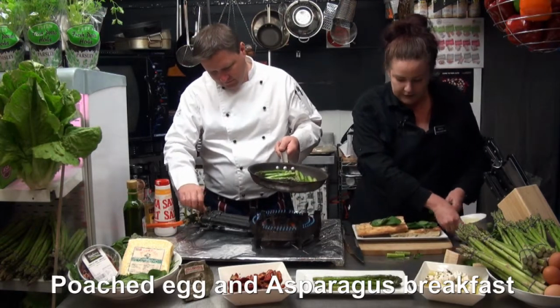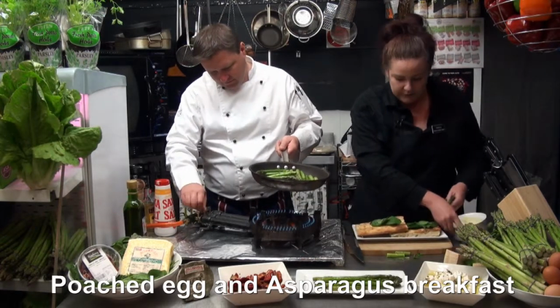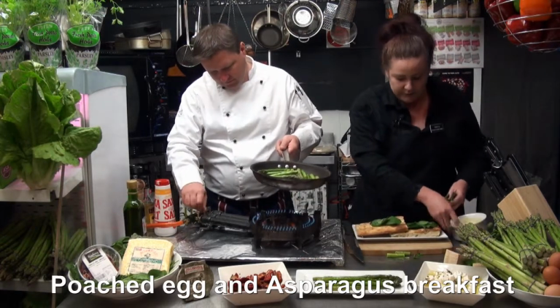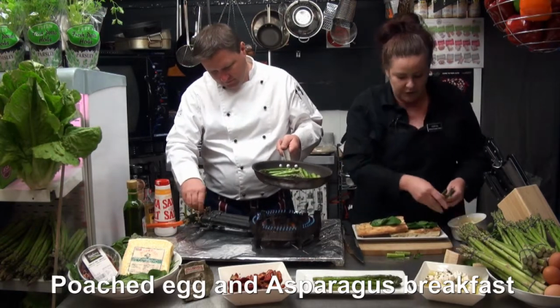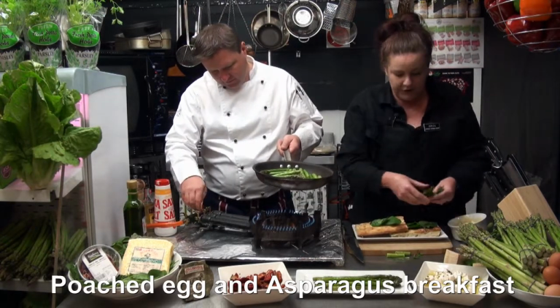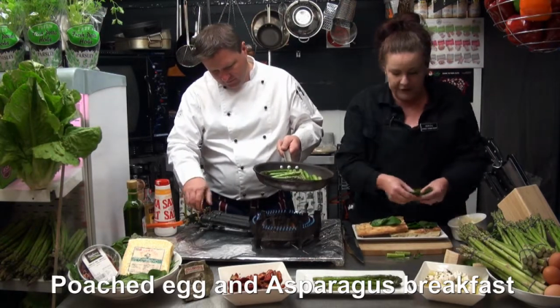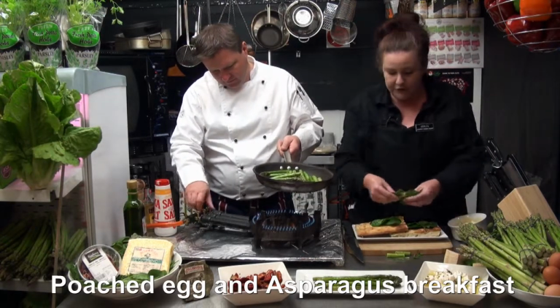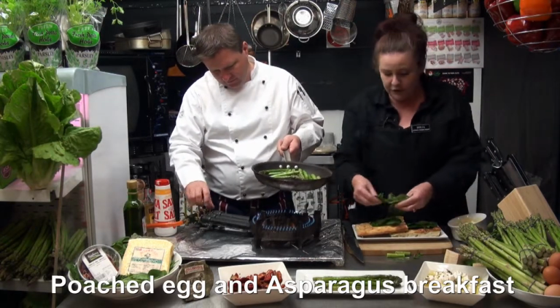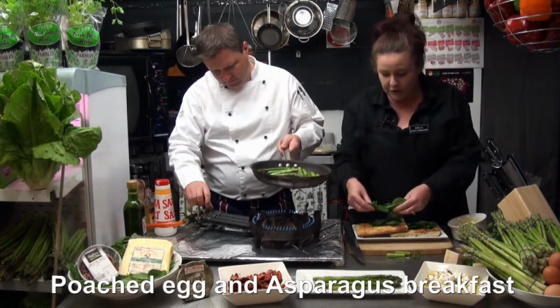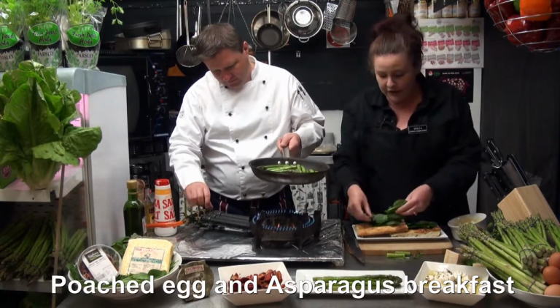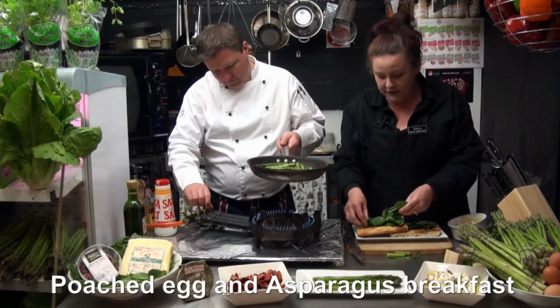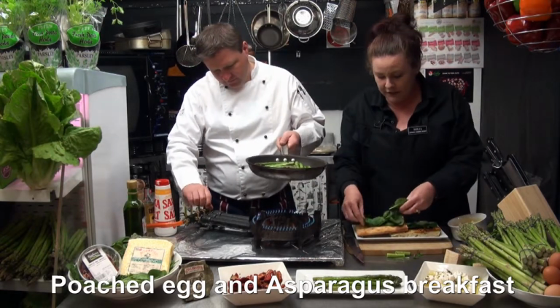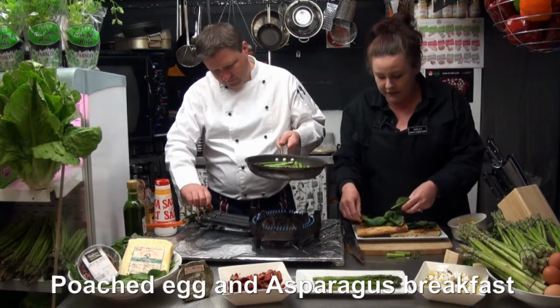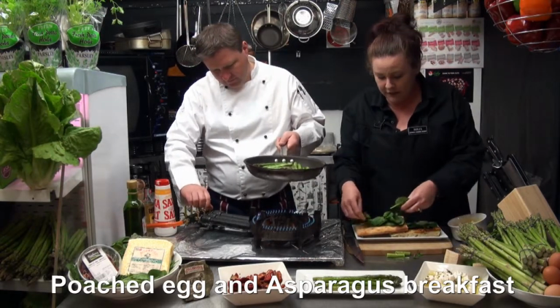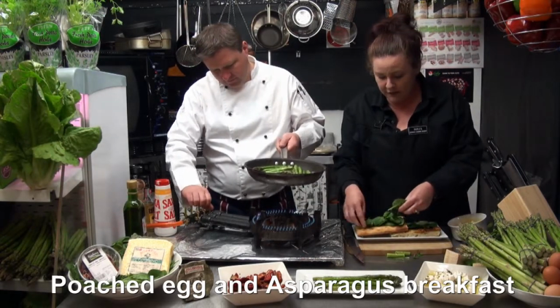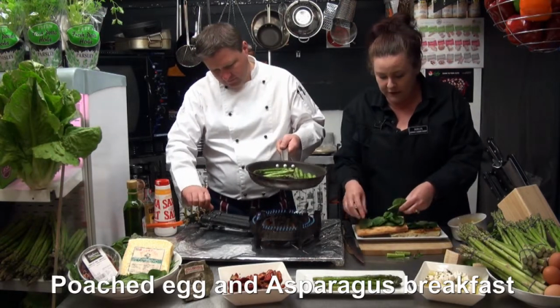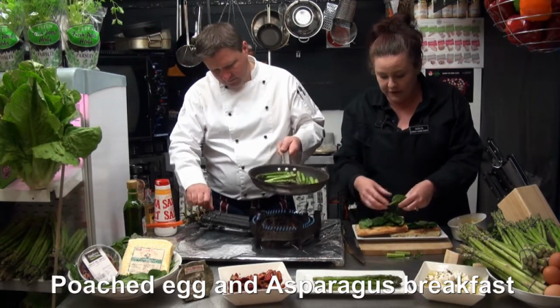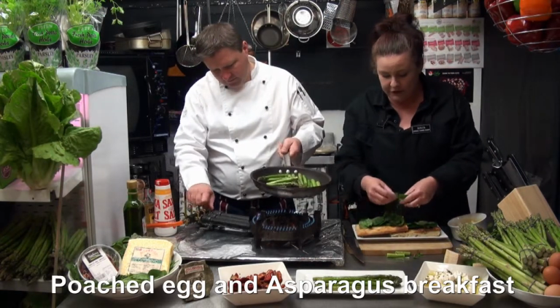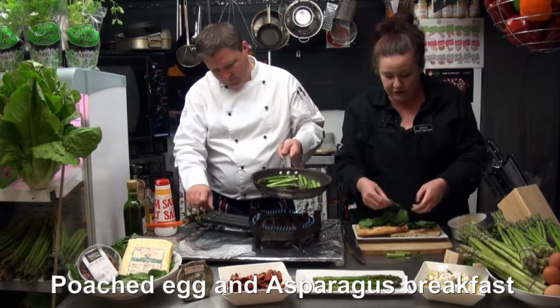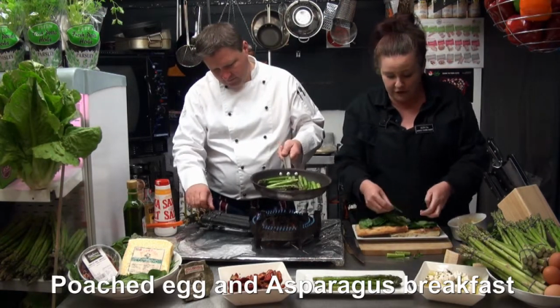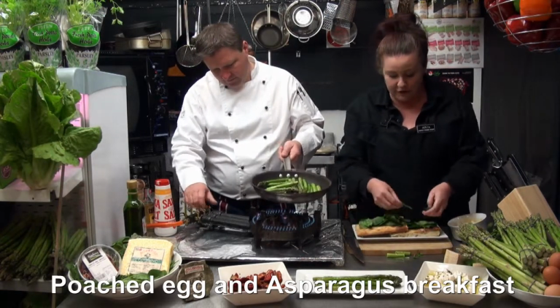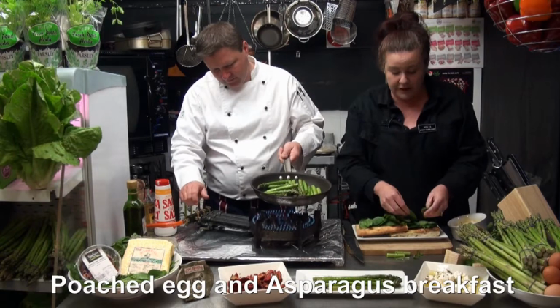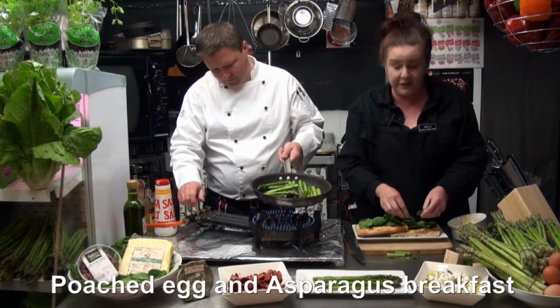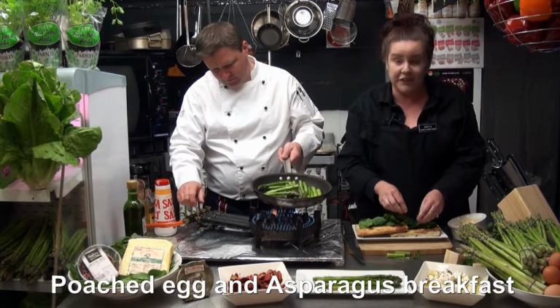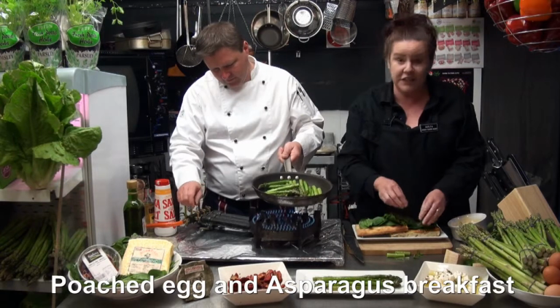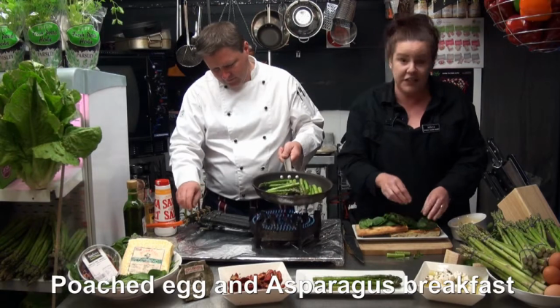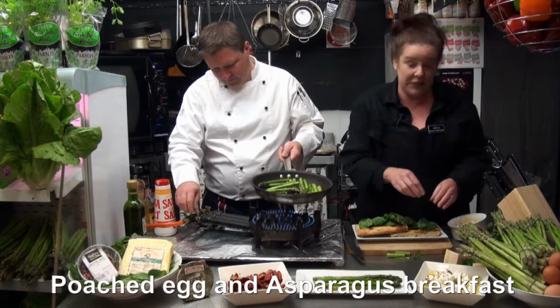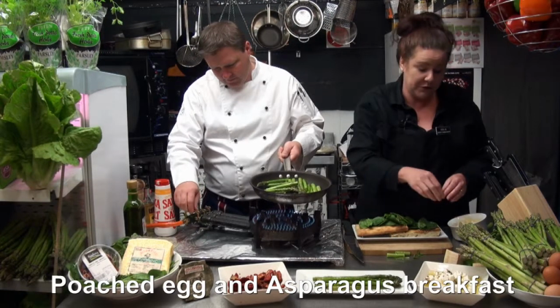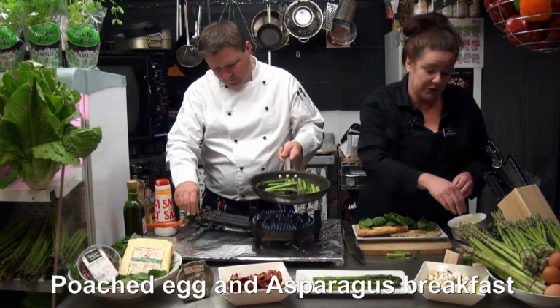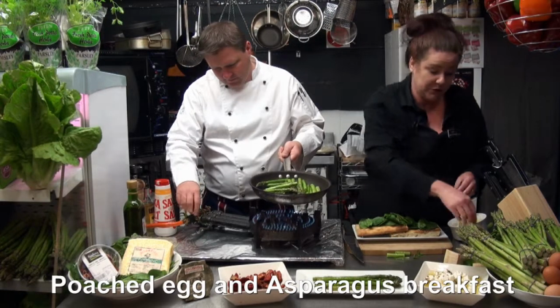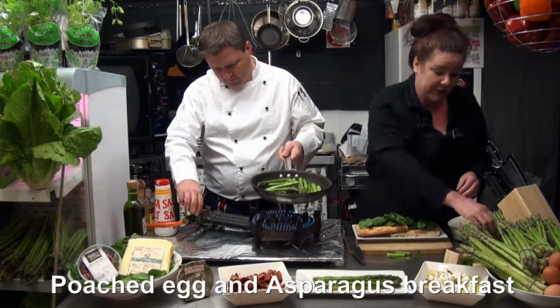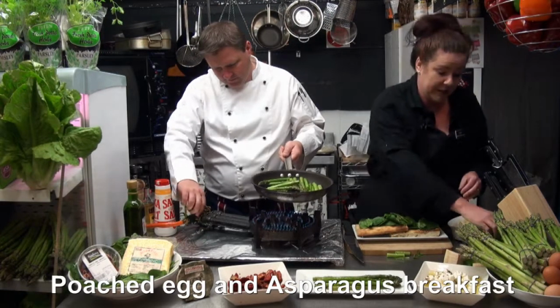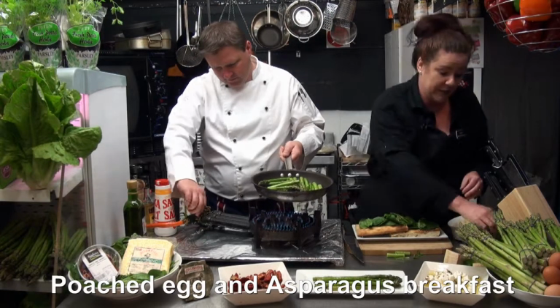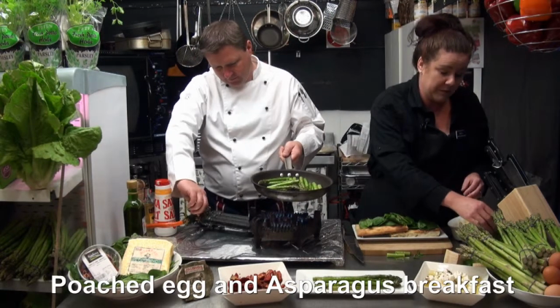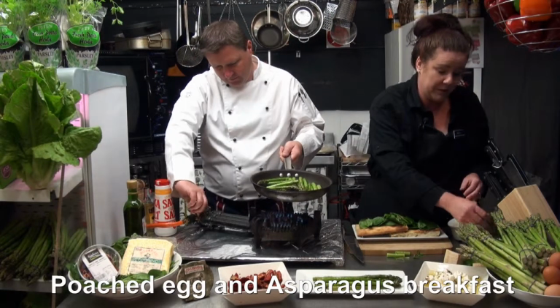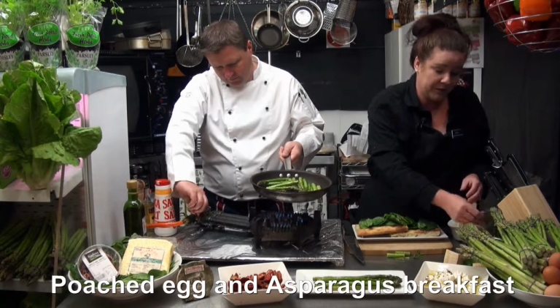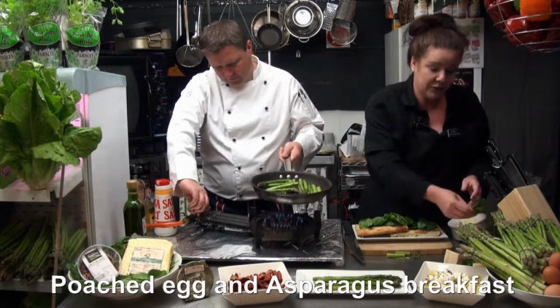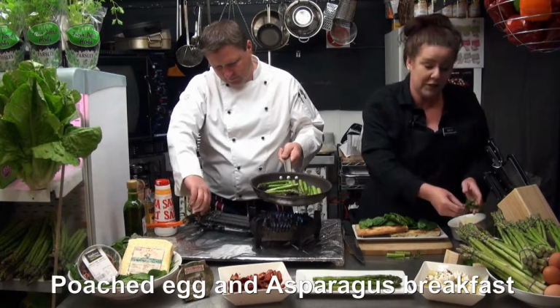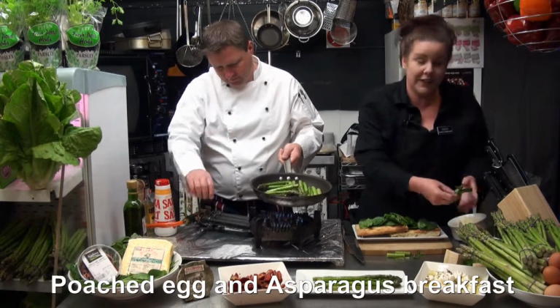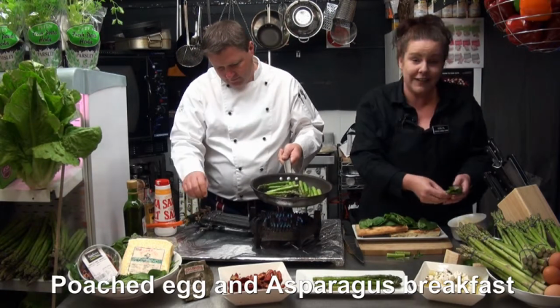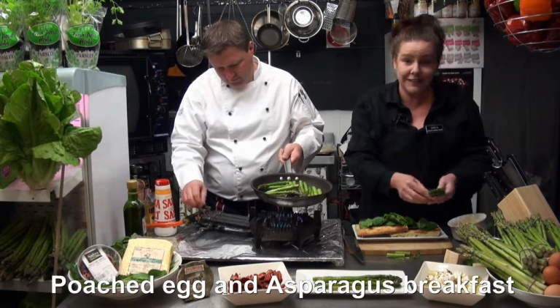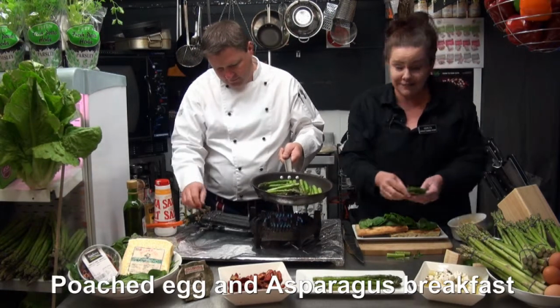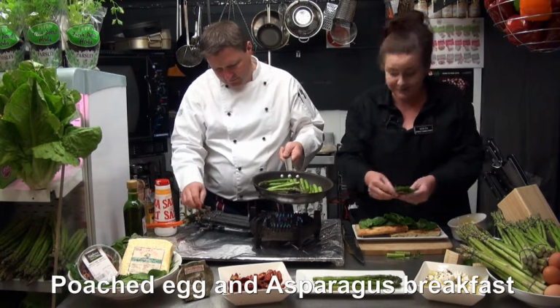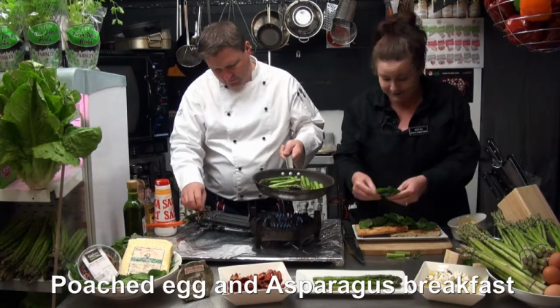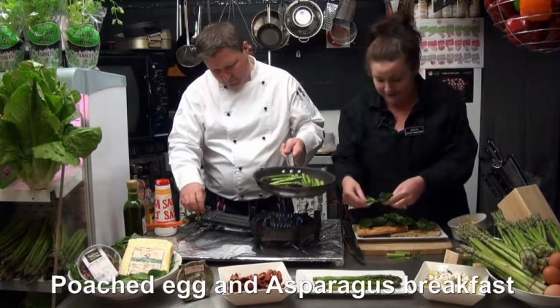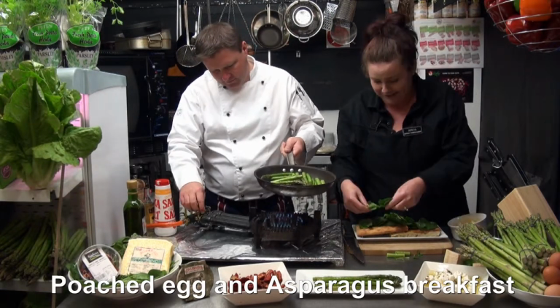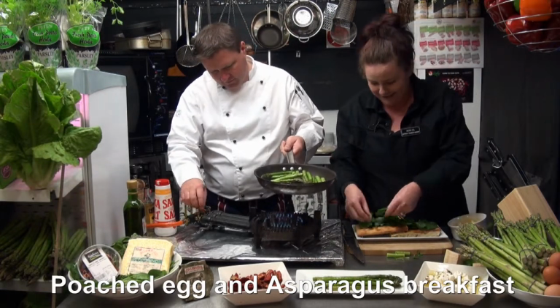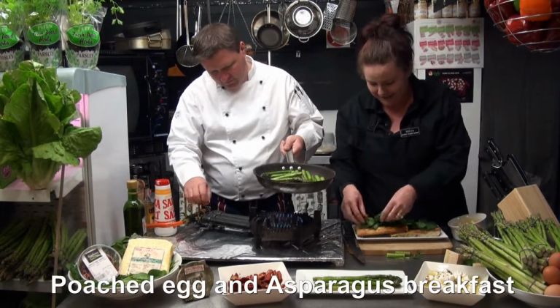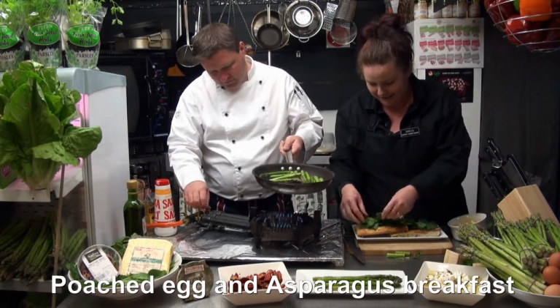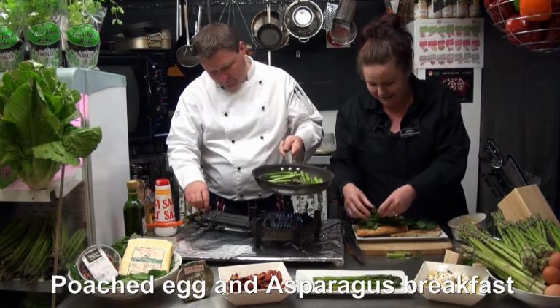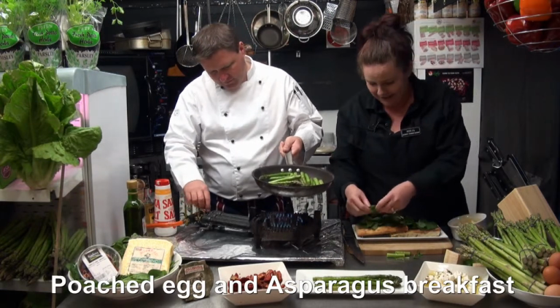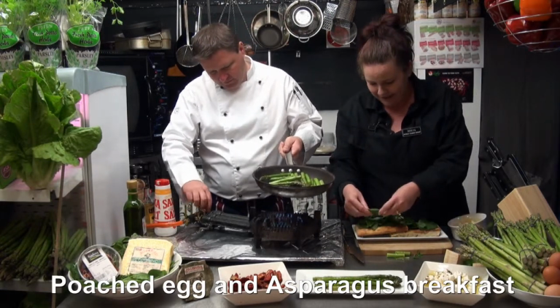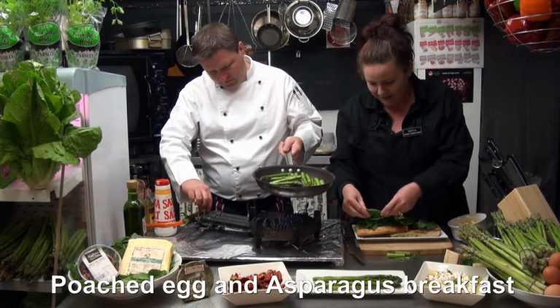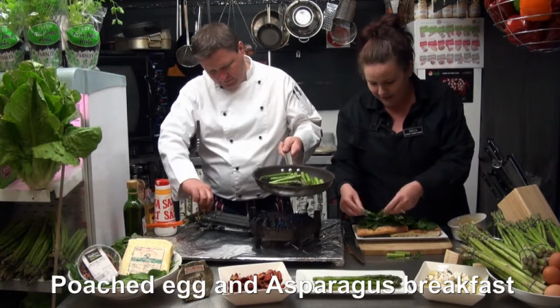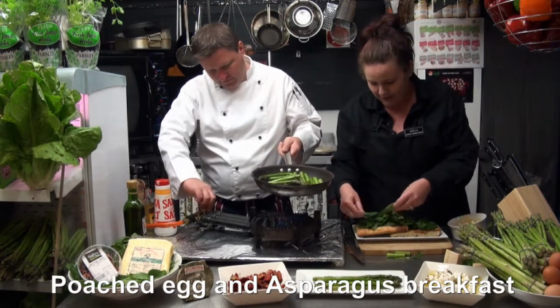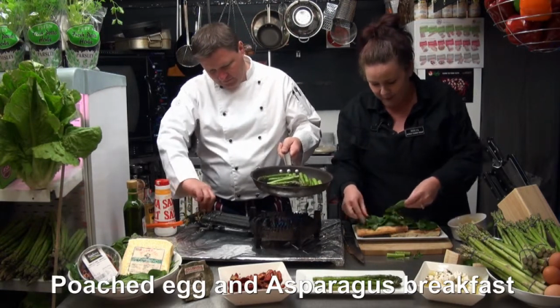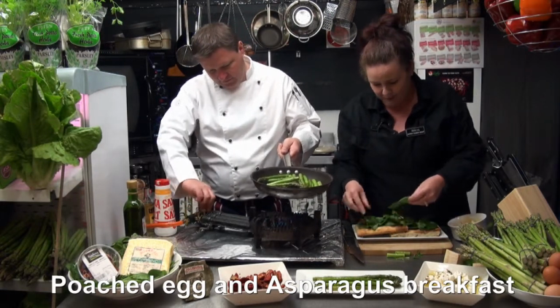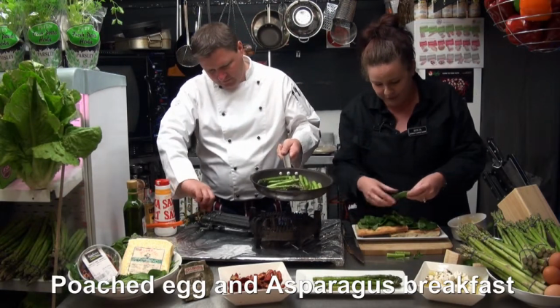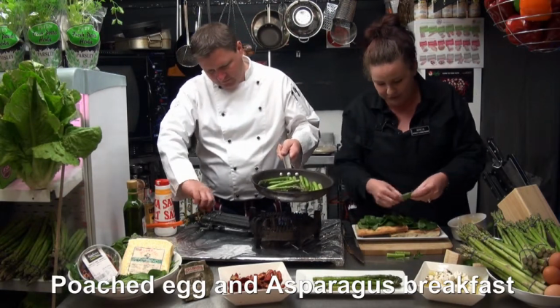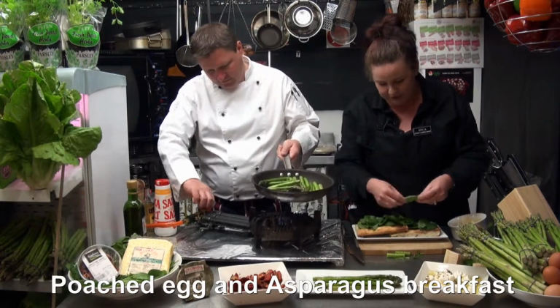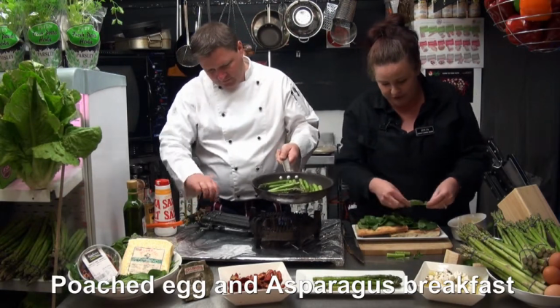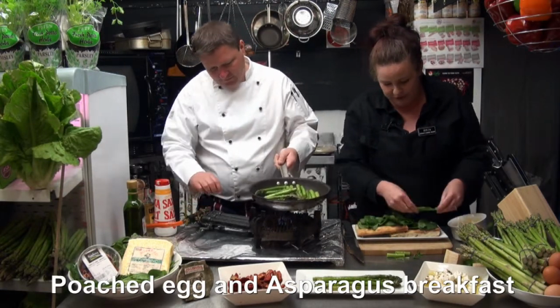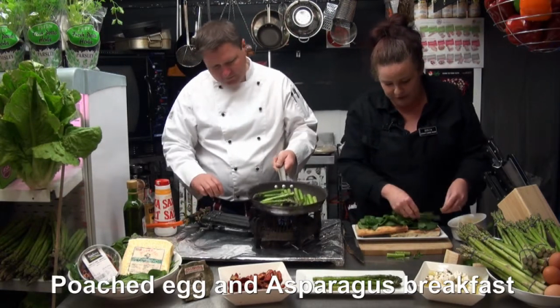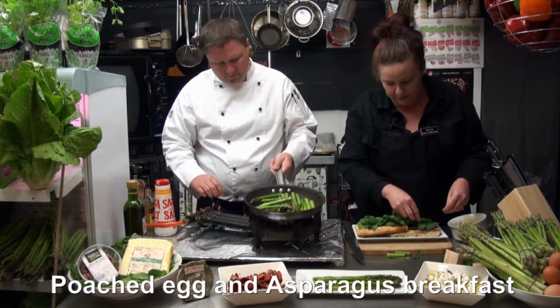This is a great Sunday breakfast. I've had it for tea when you really can't be bothered cooking. It's healthy and it's yummy.